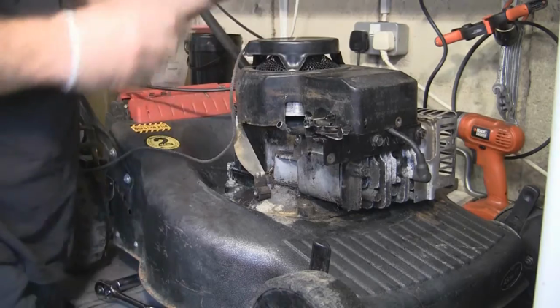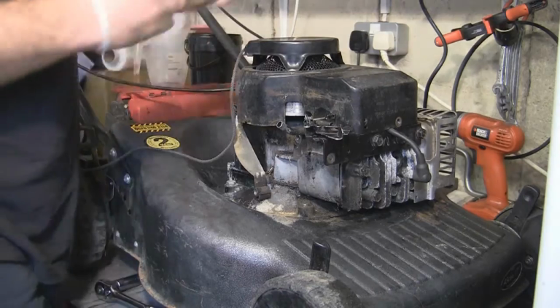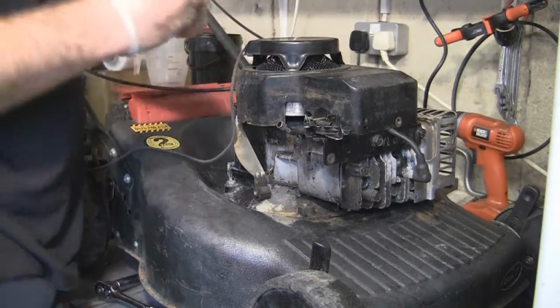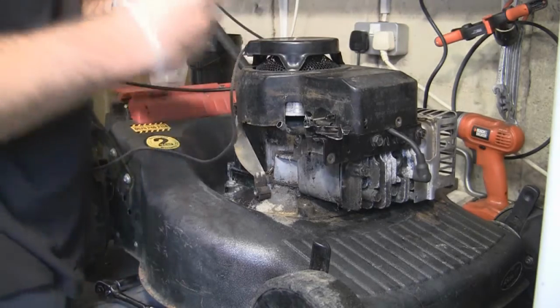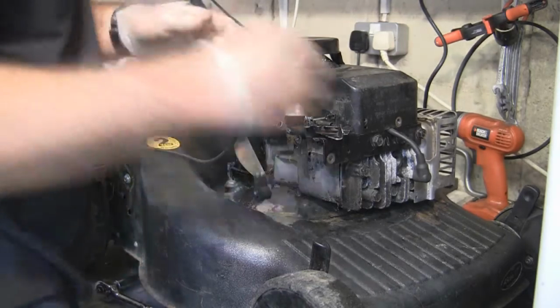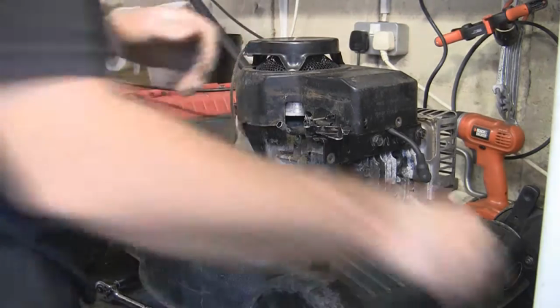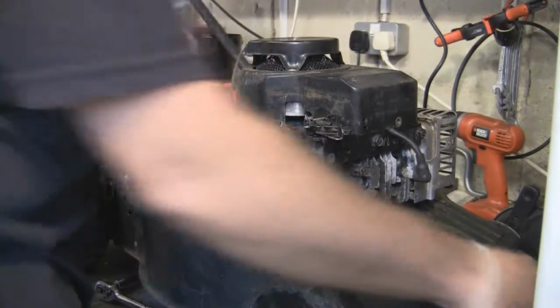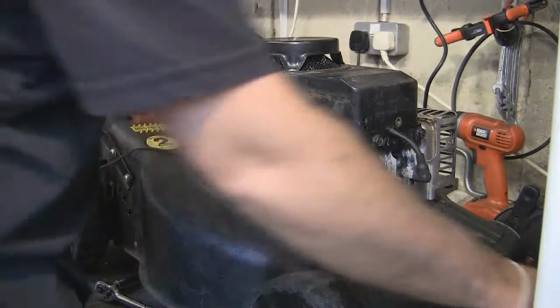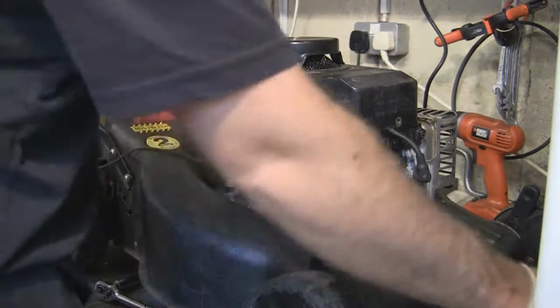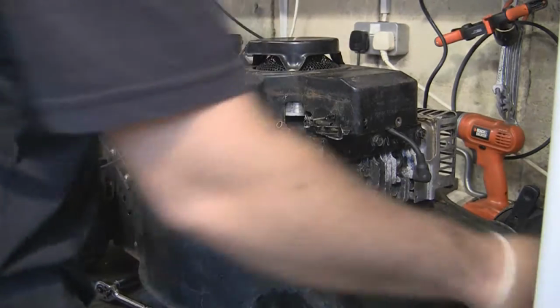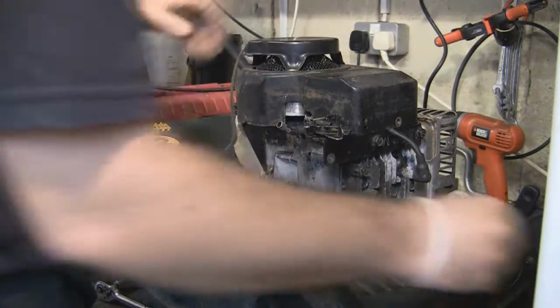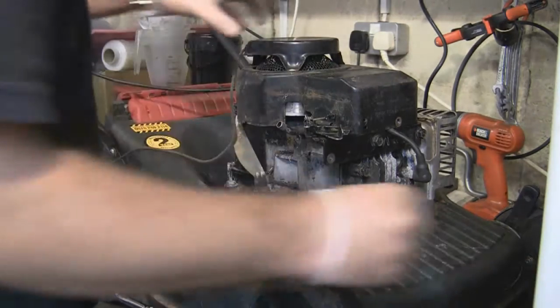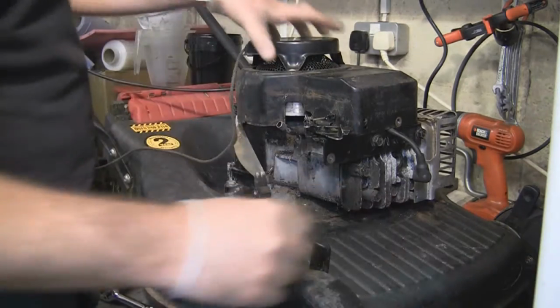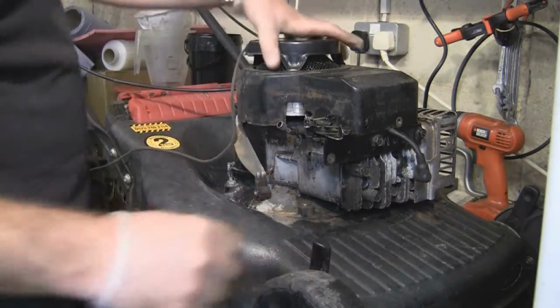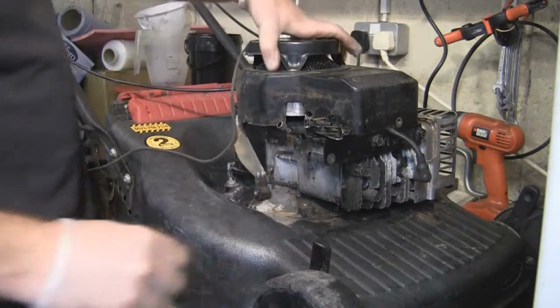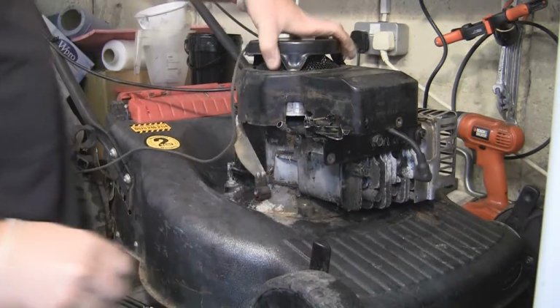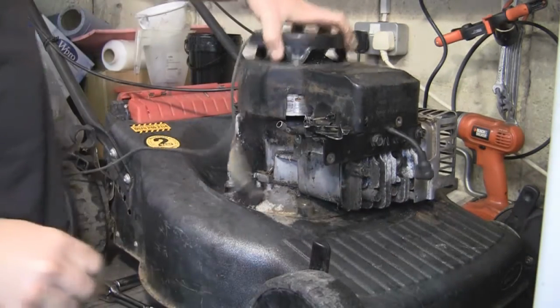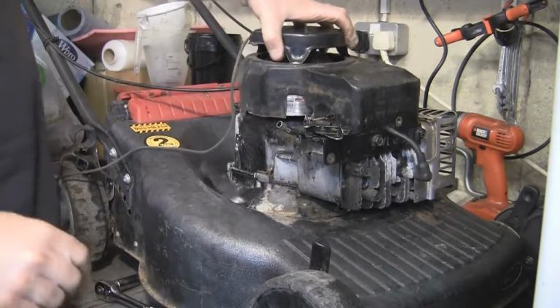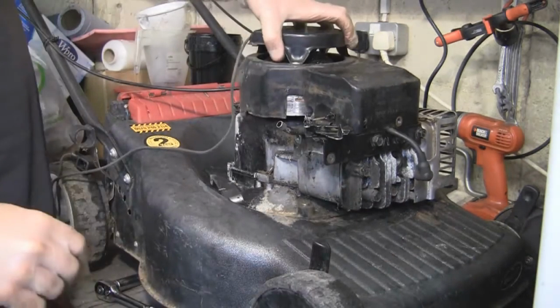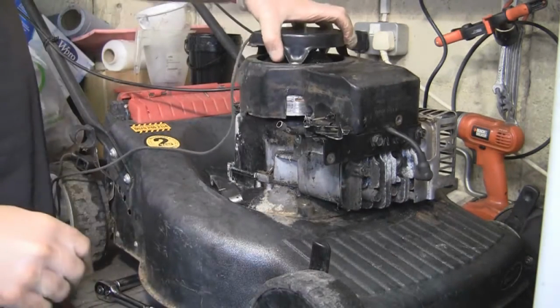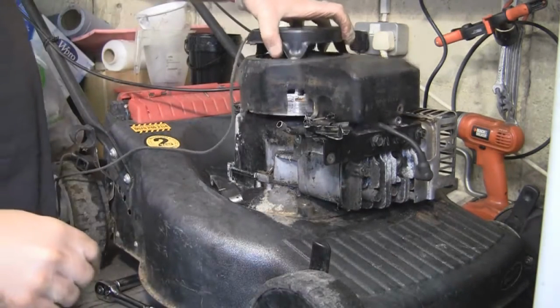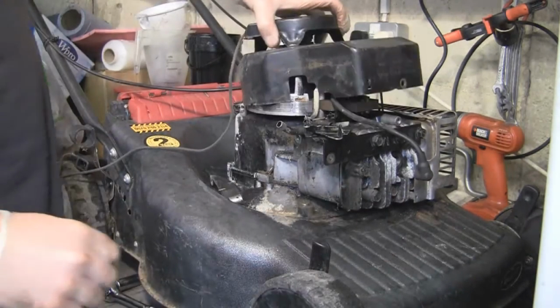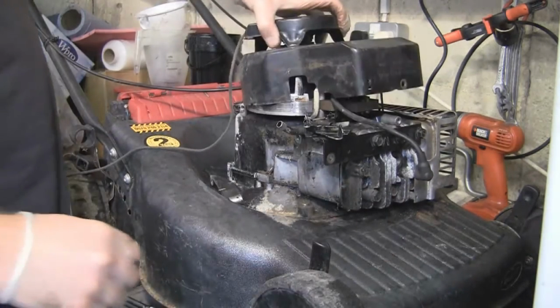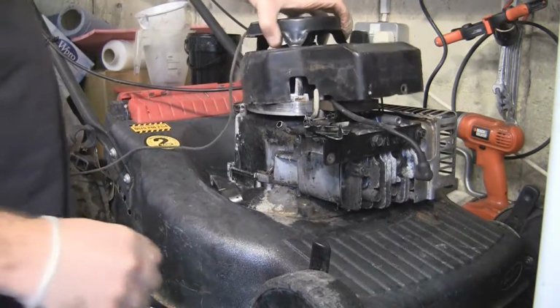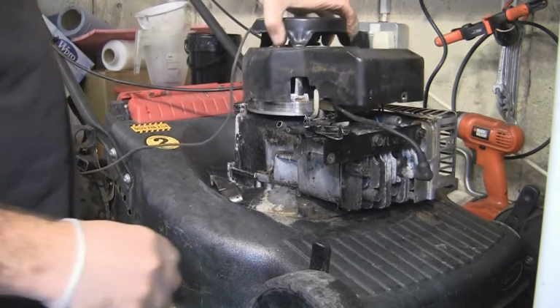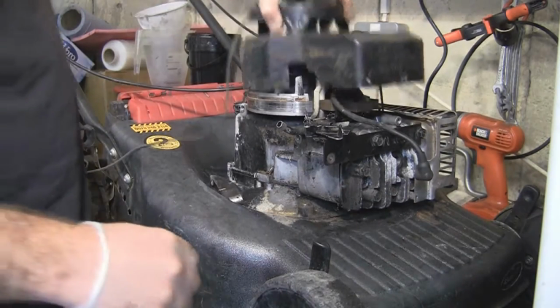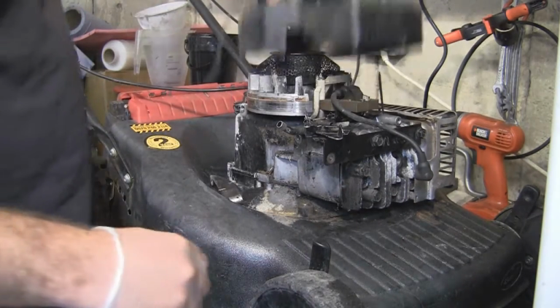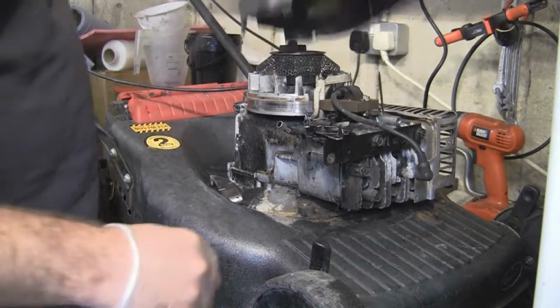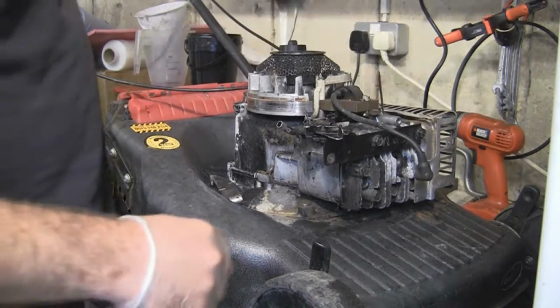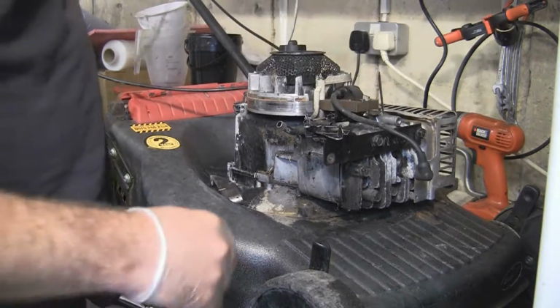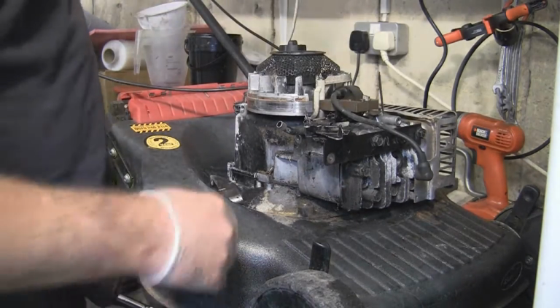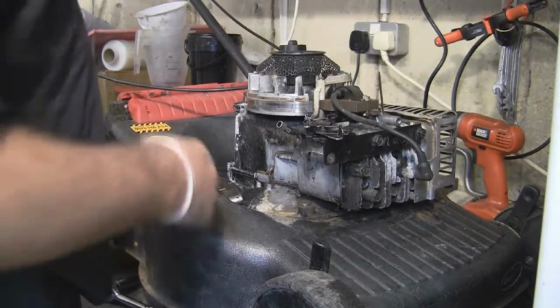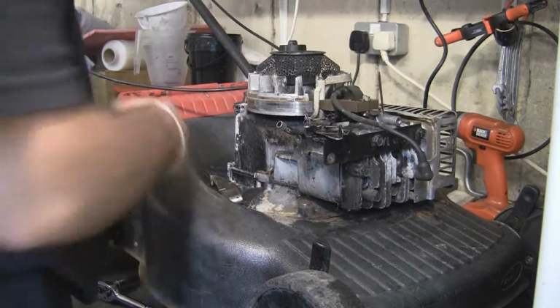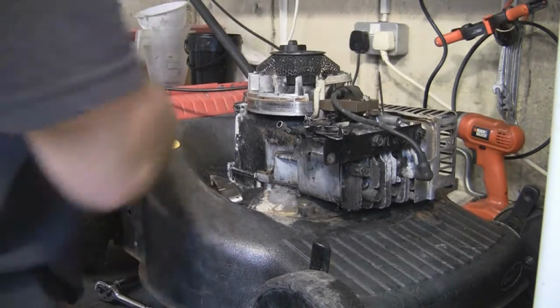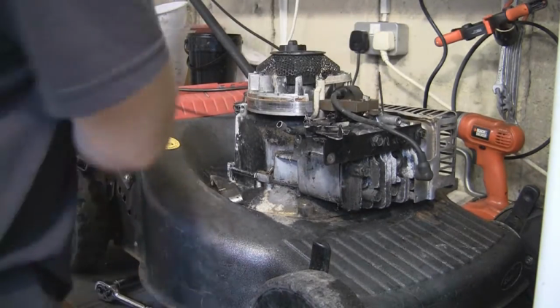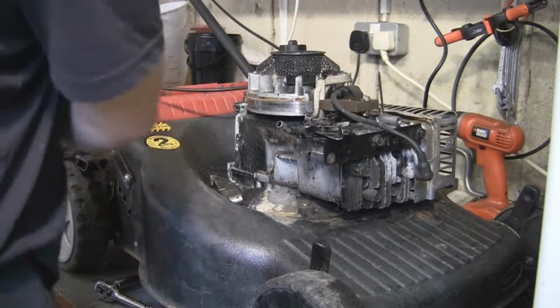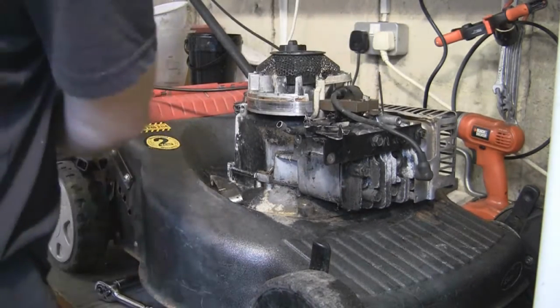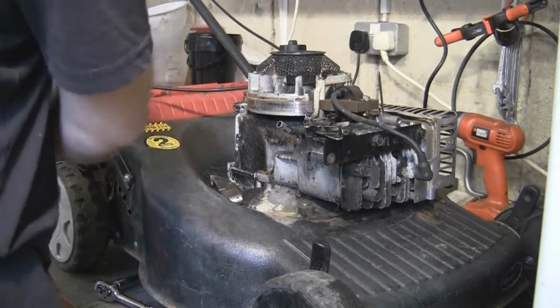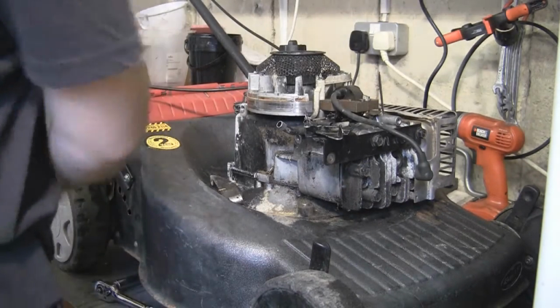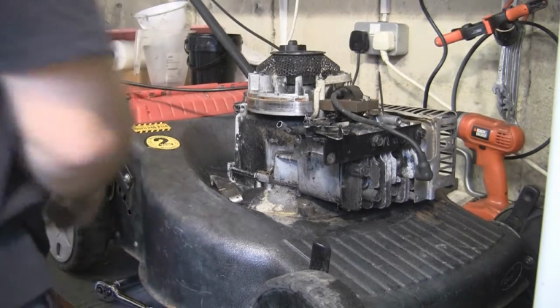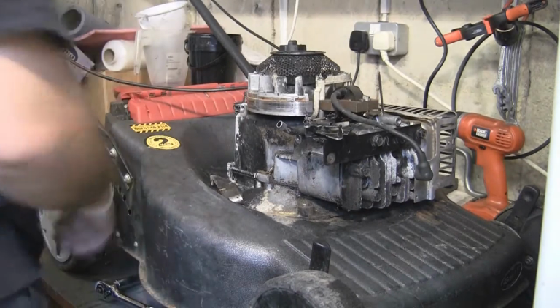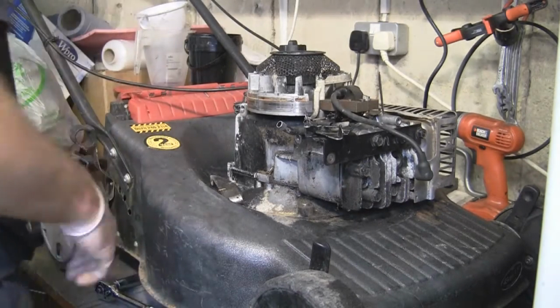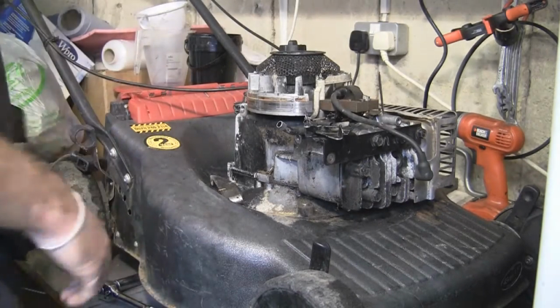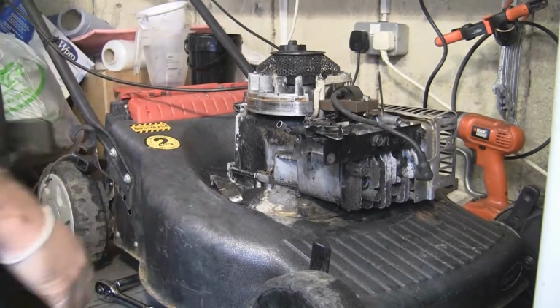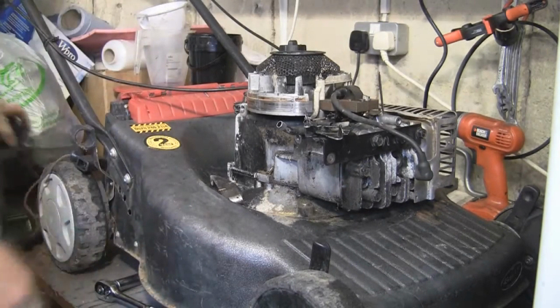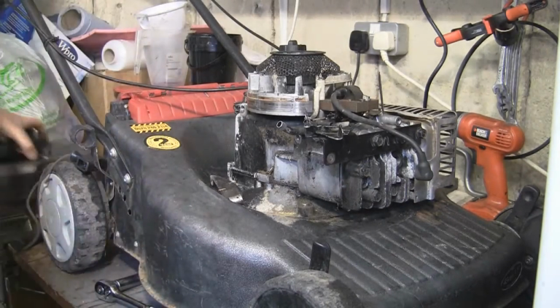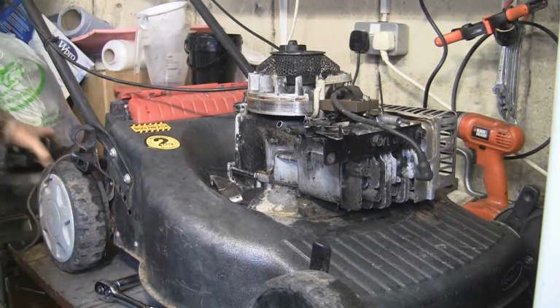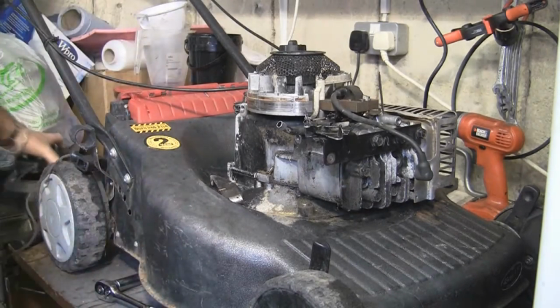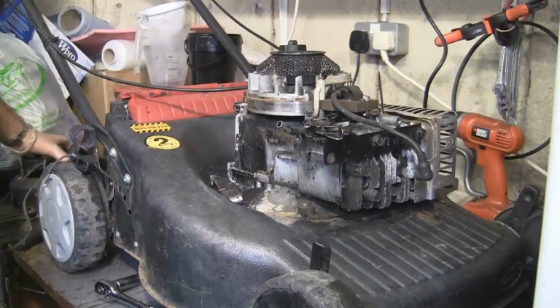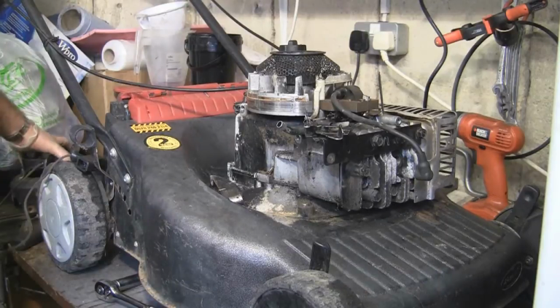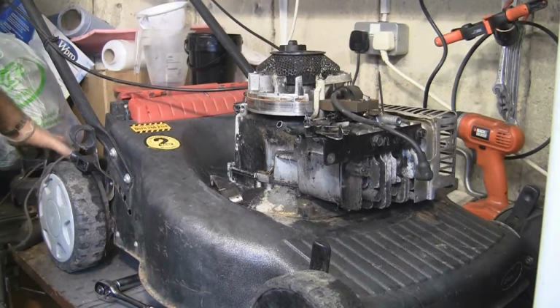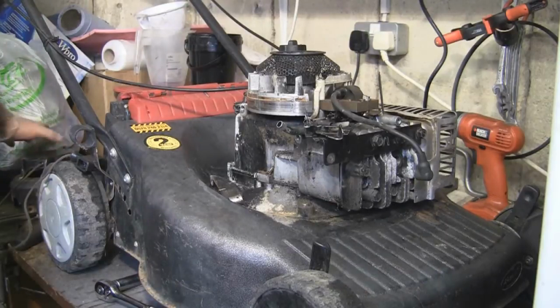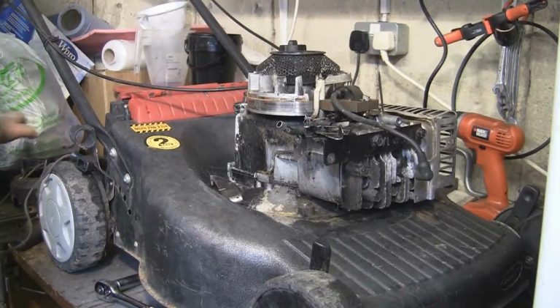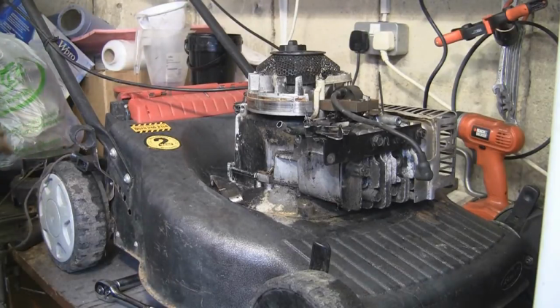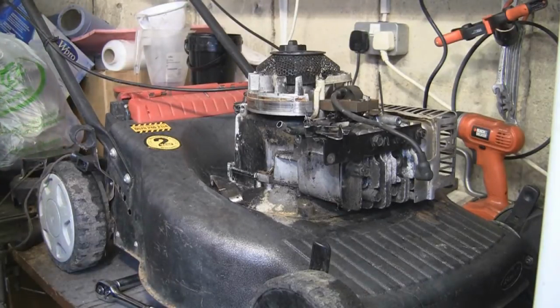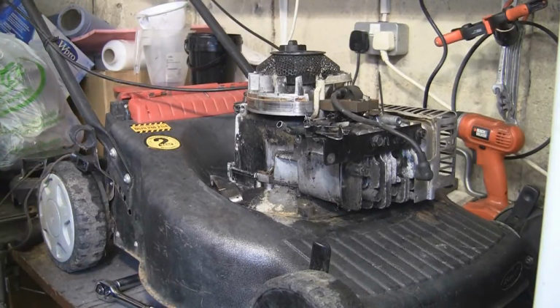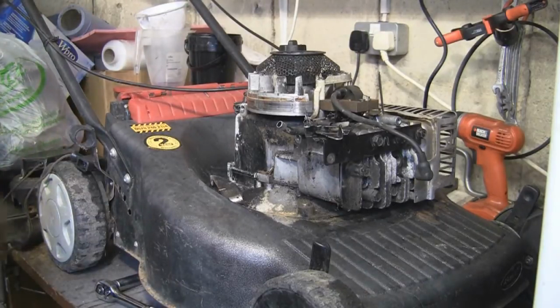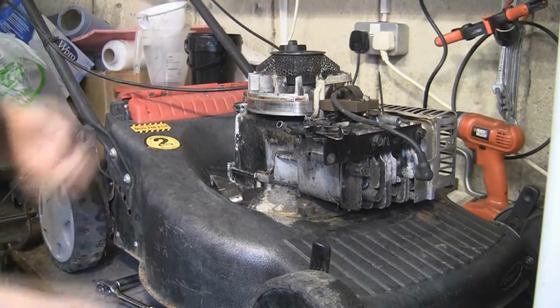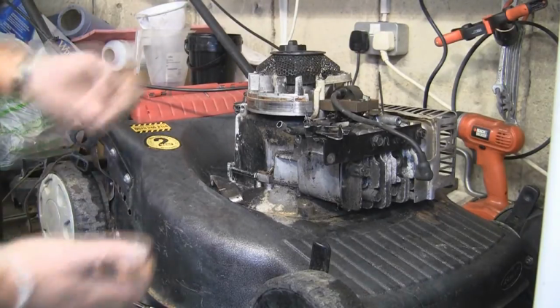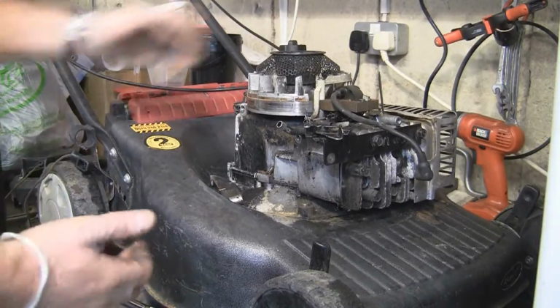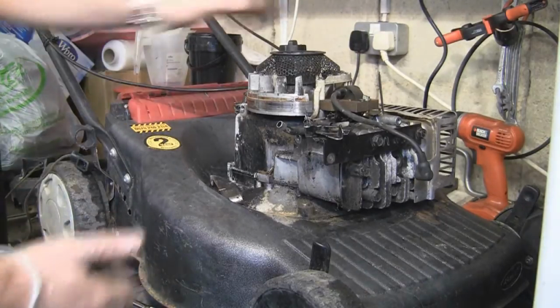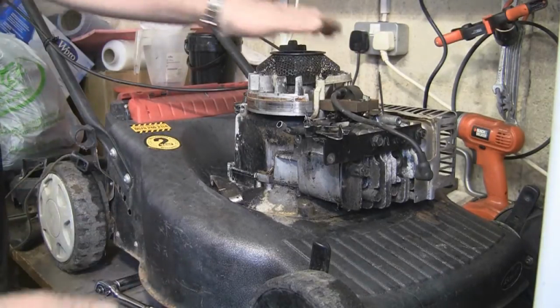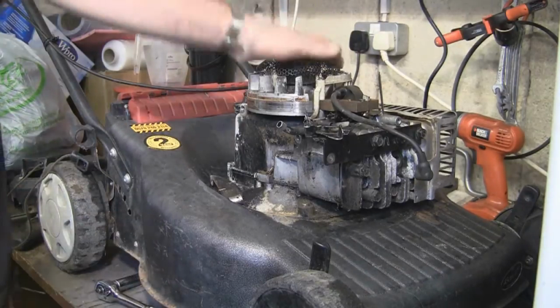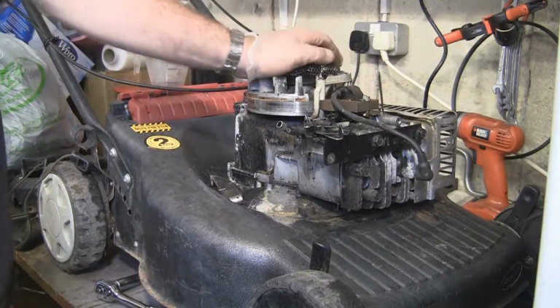We've taken everything off - carburetor, petrol tank, air filter, engine cover. Everything's out of the way and you can see where you want to be now.